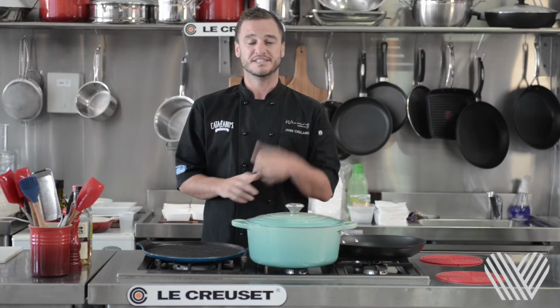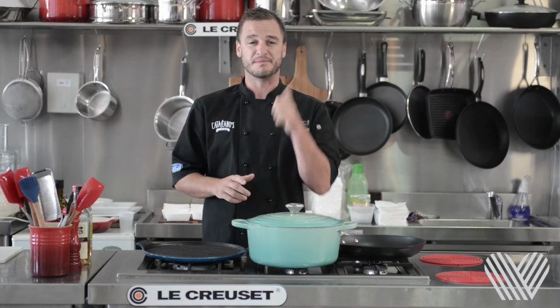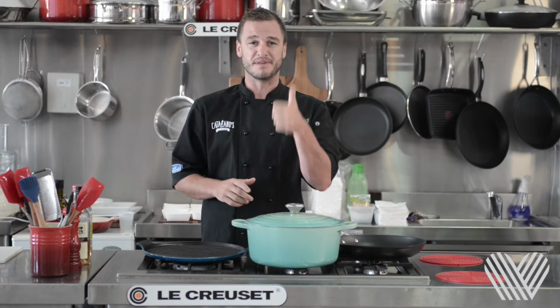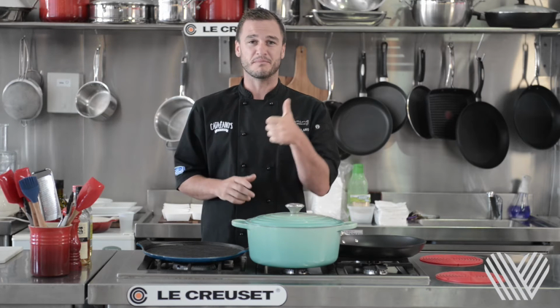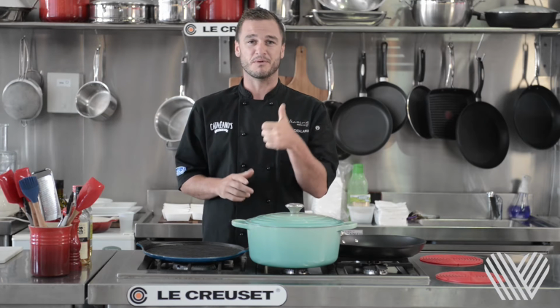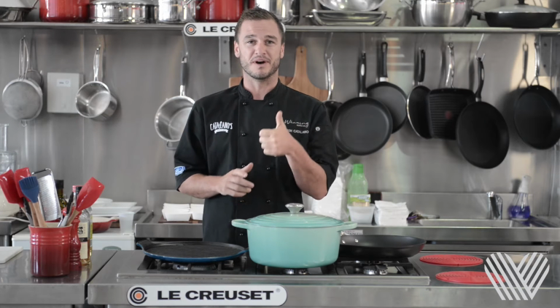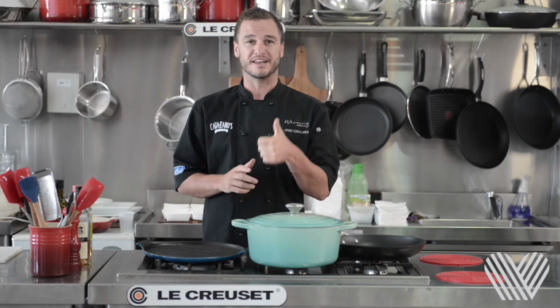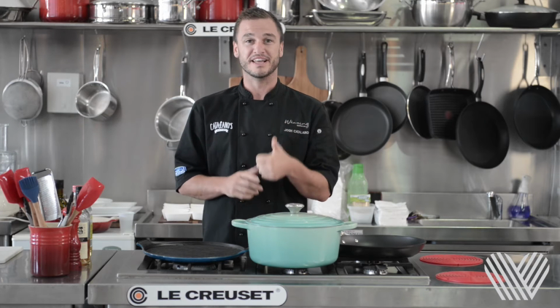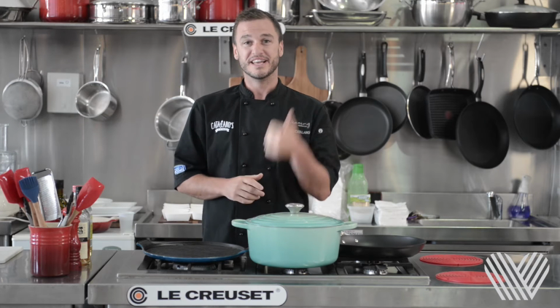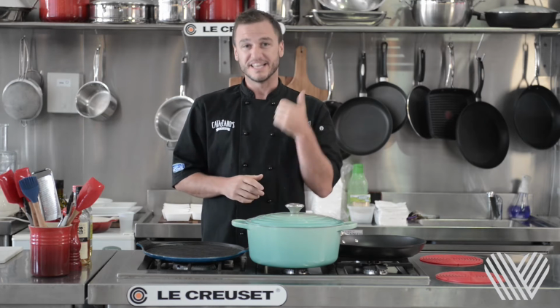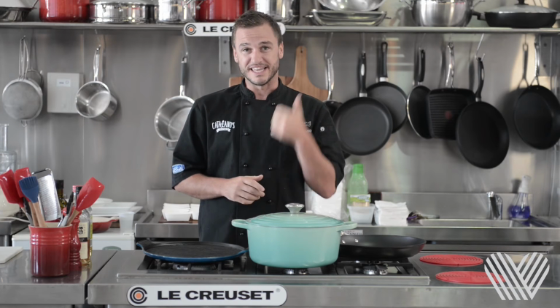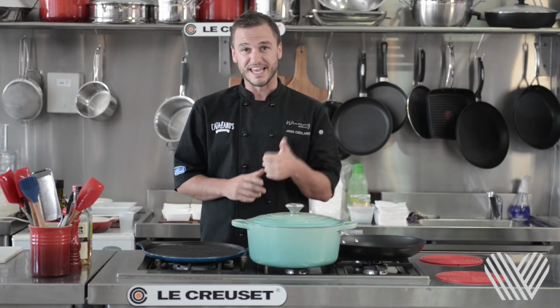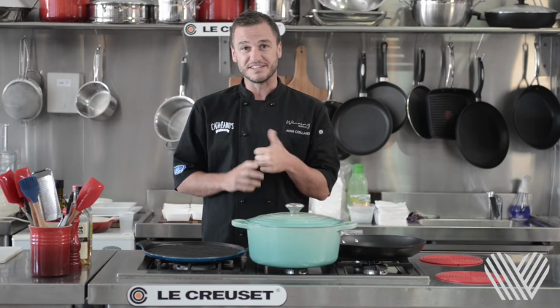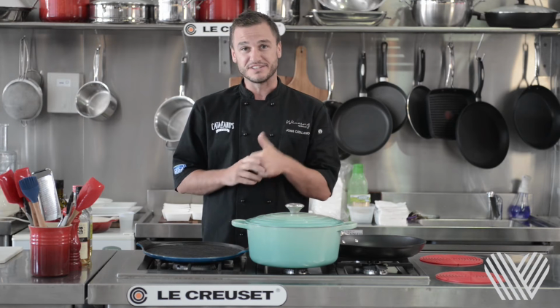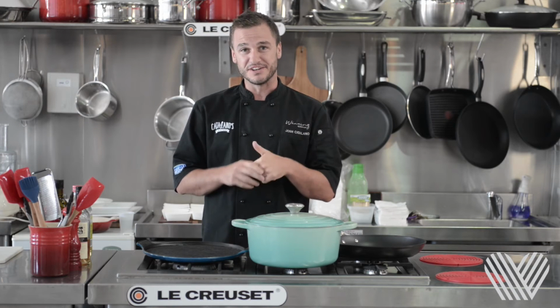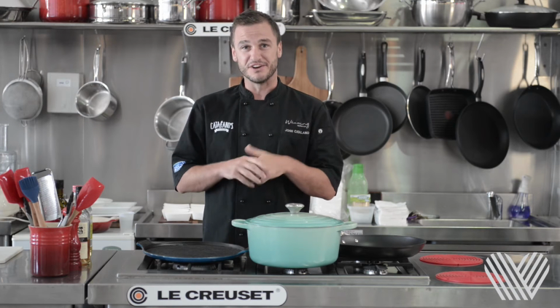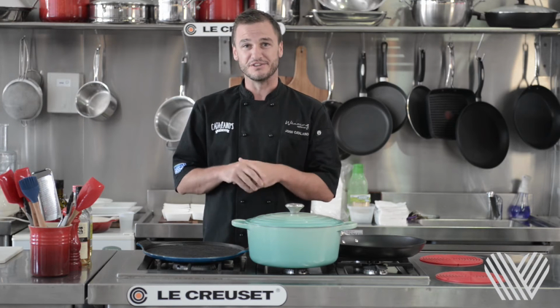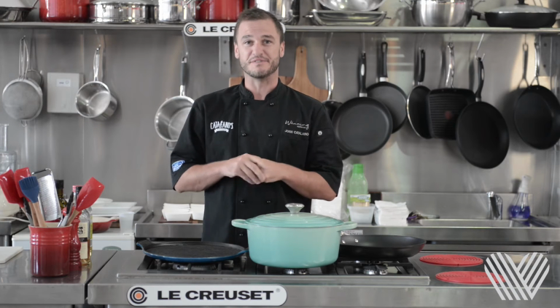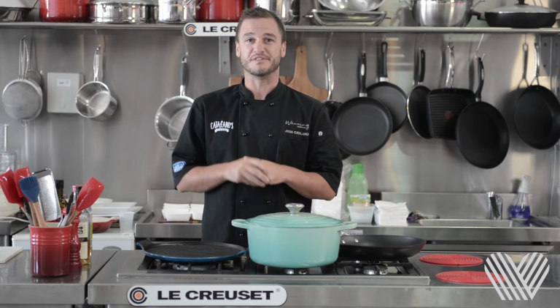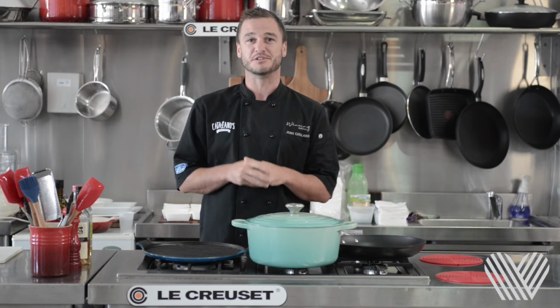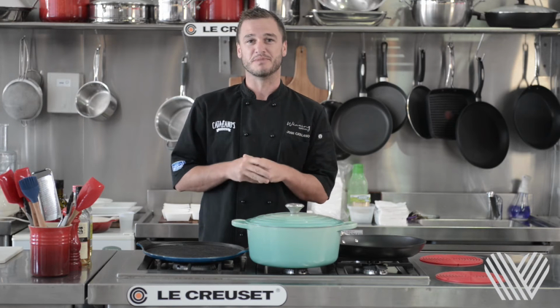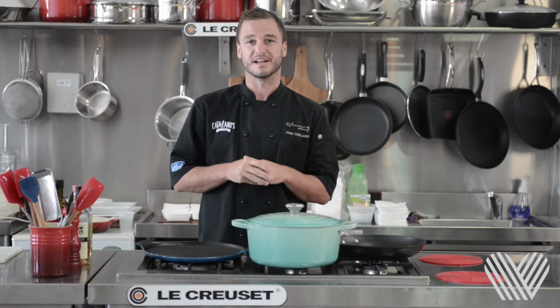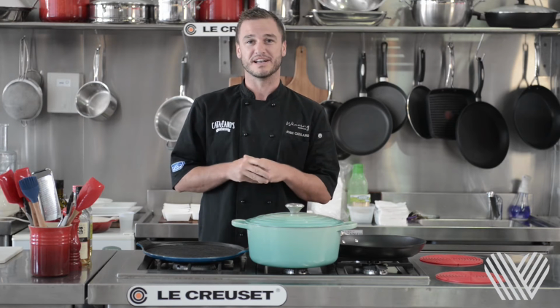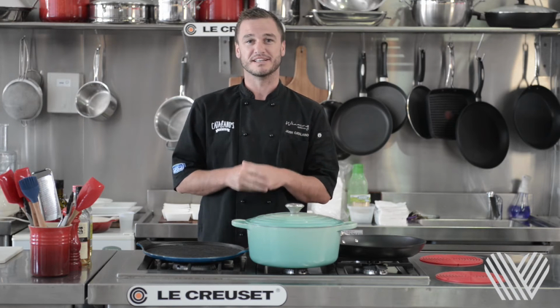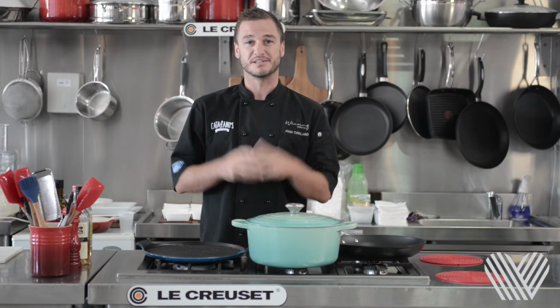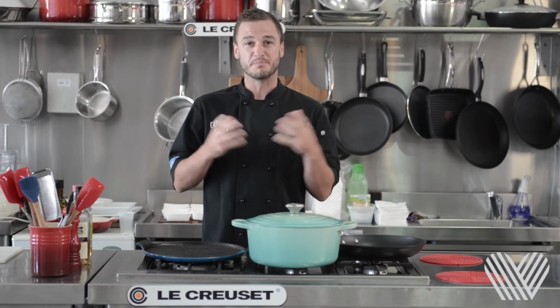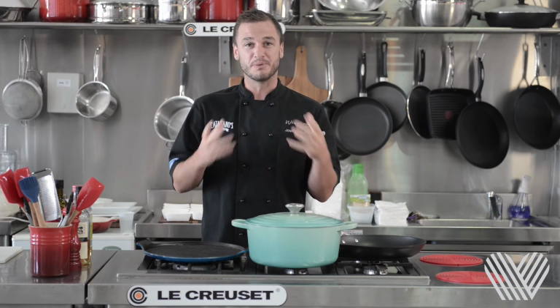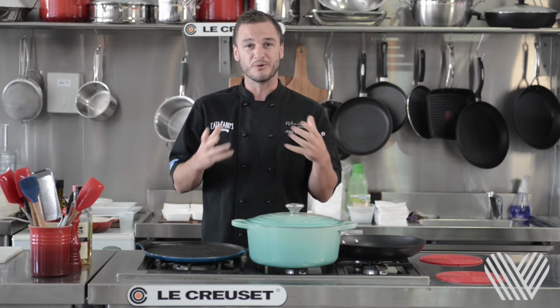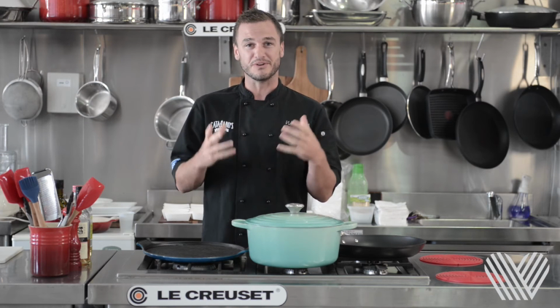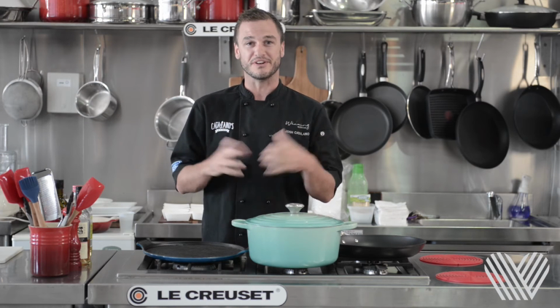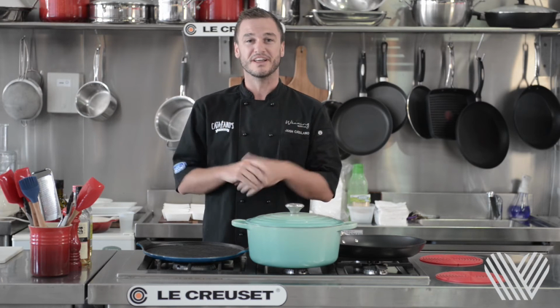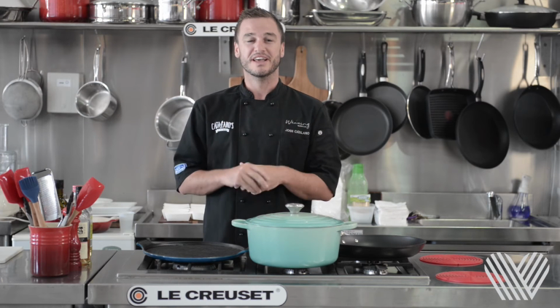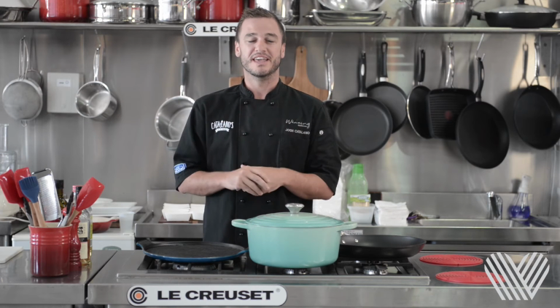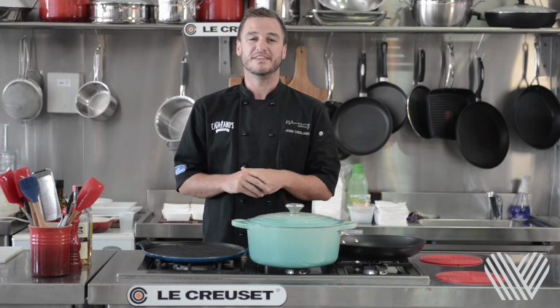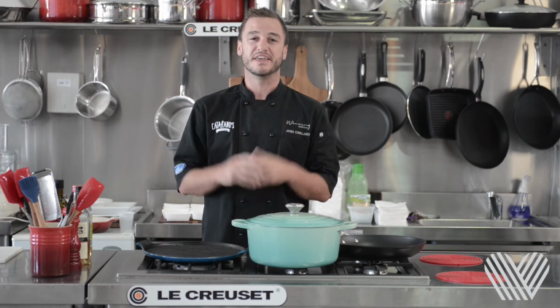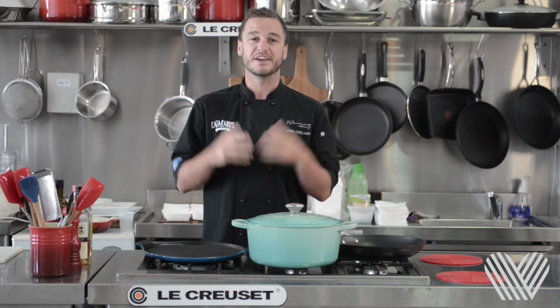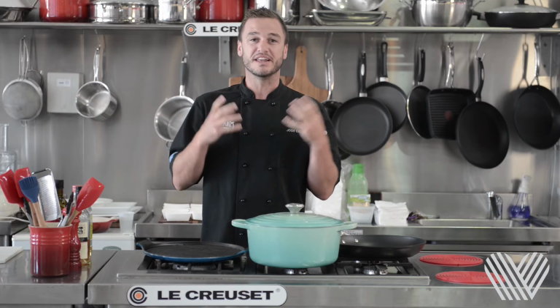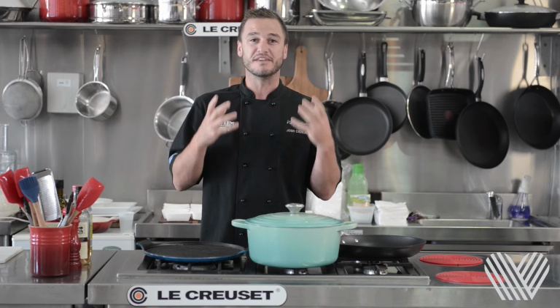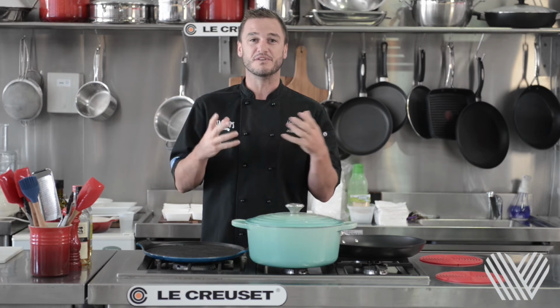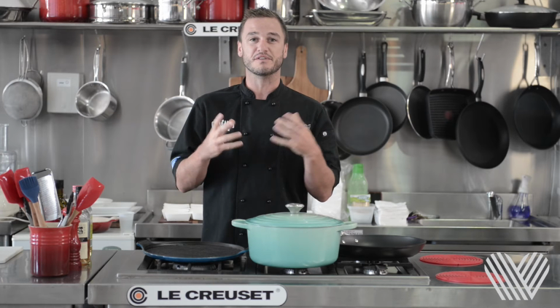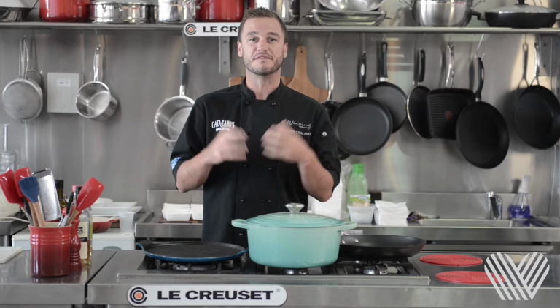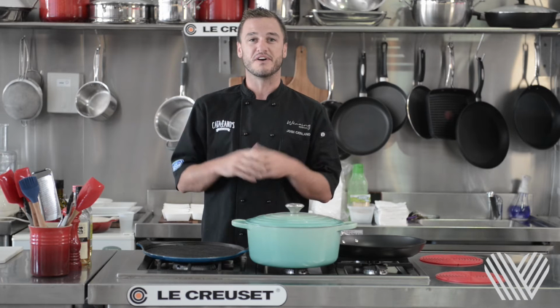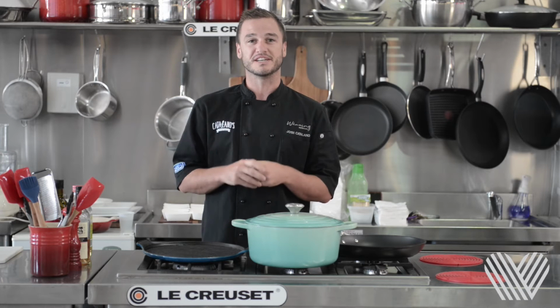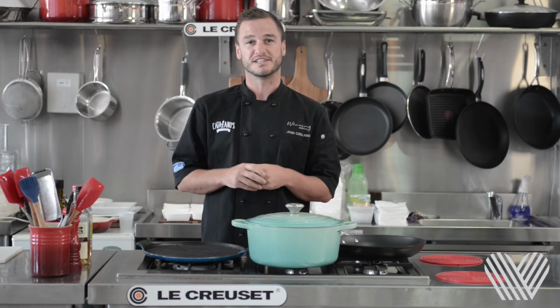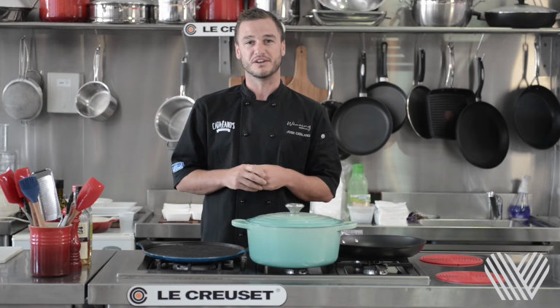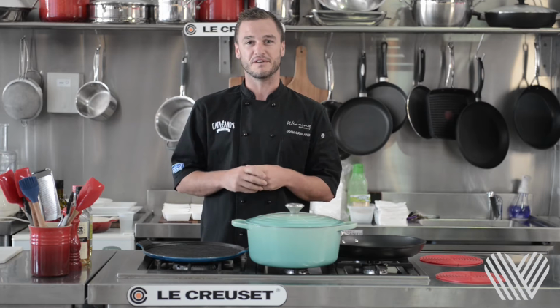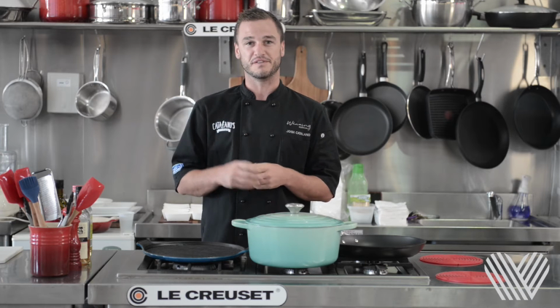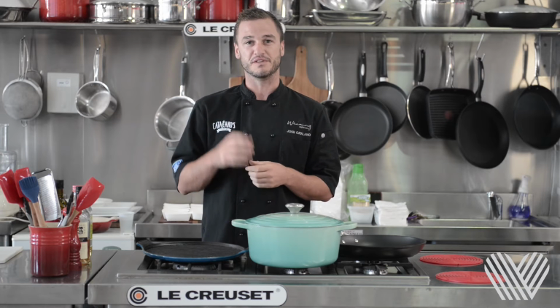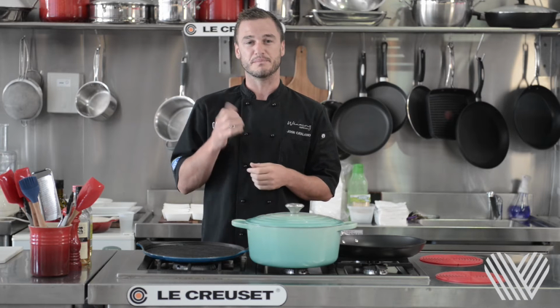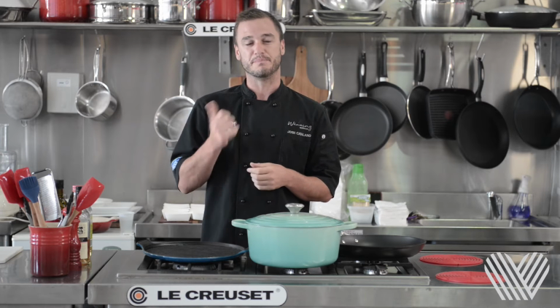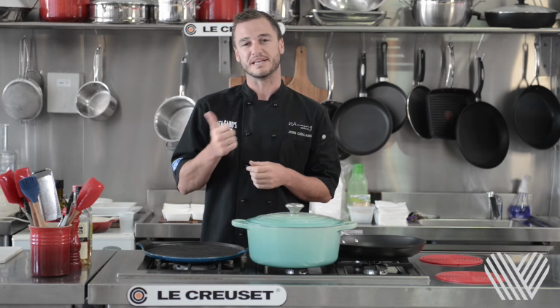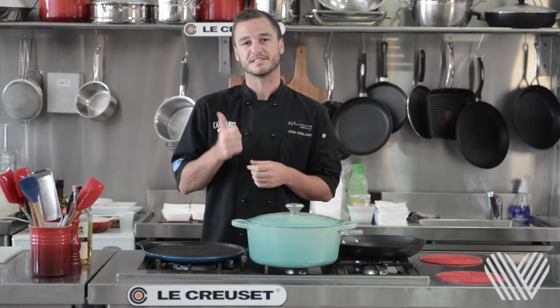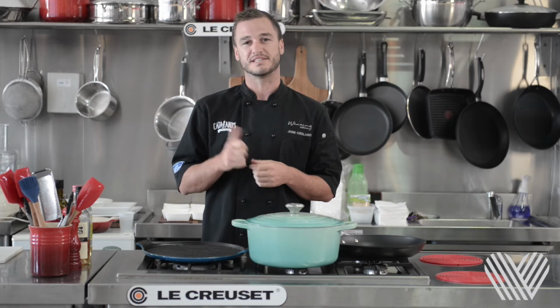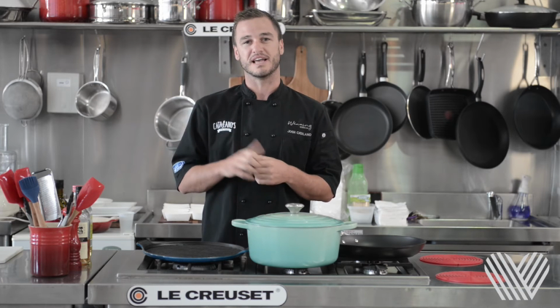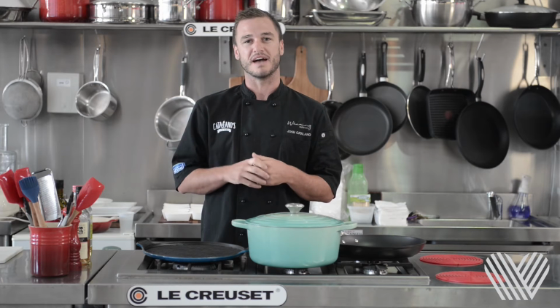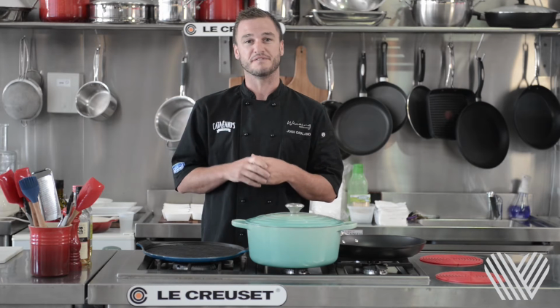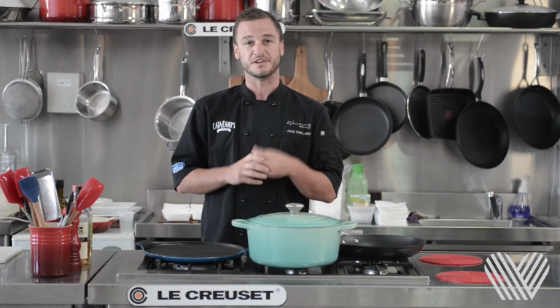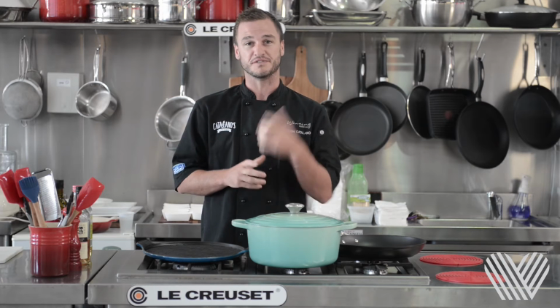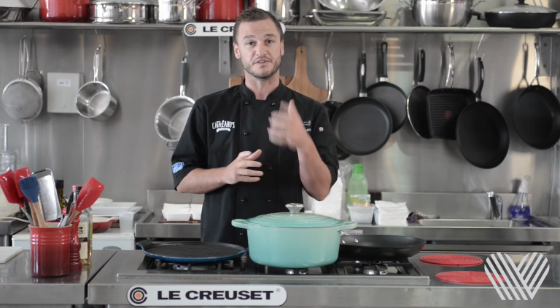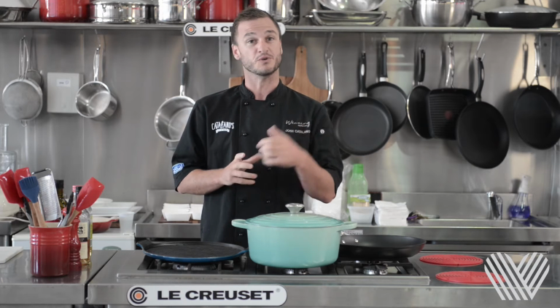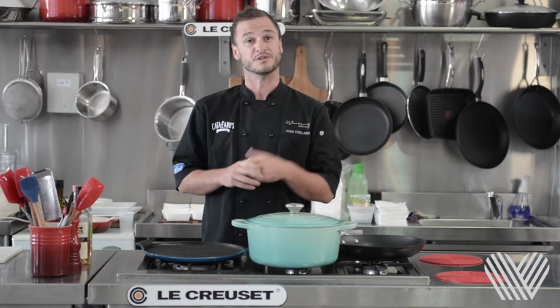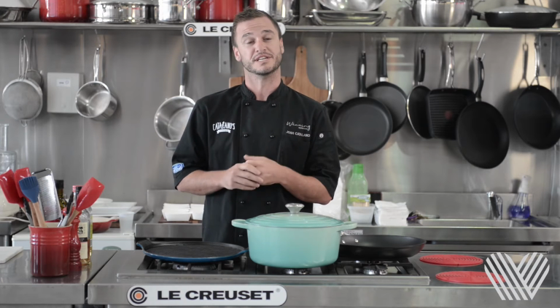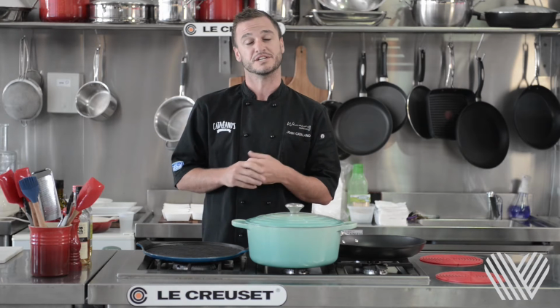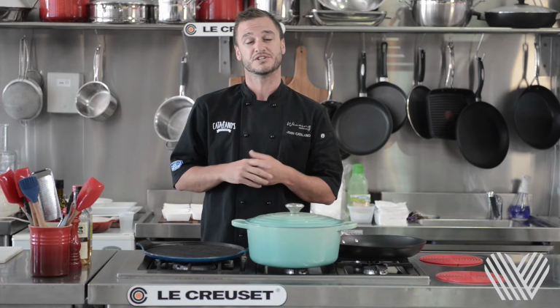Tip number one: get to know your fishmonger. It's important — they're going to give you advice and offer you the best fish for your dish.